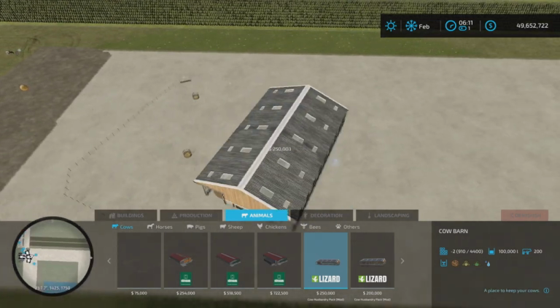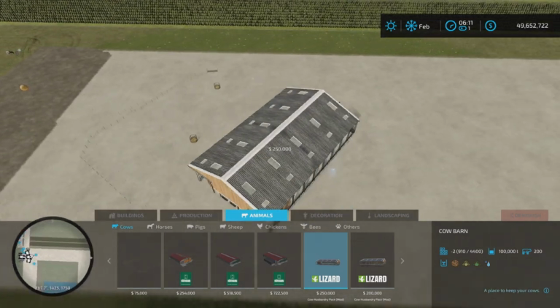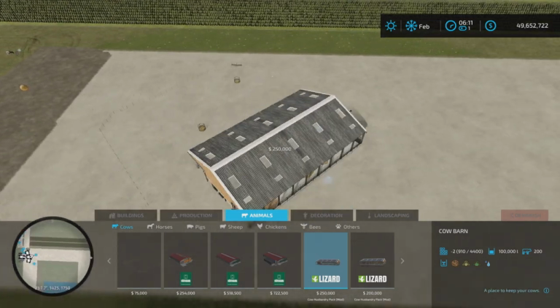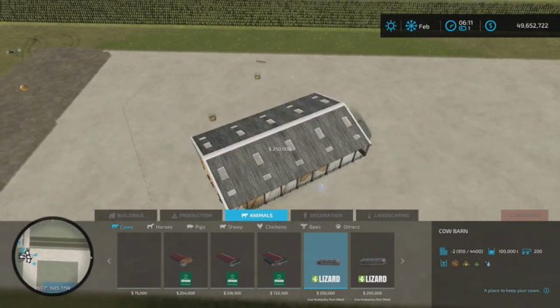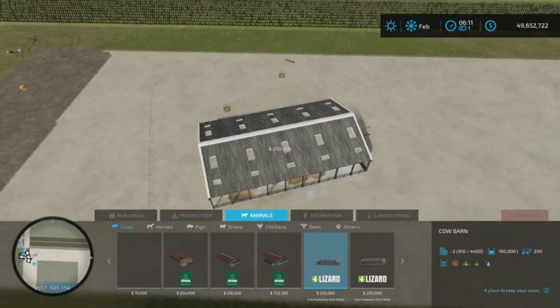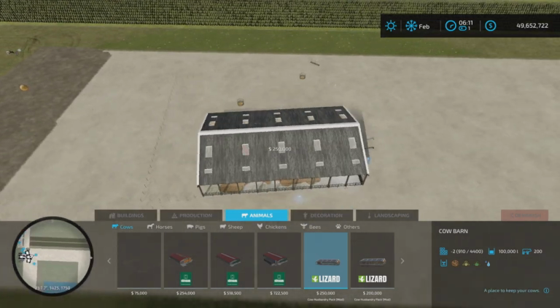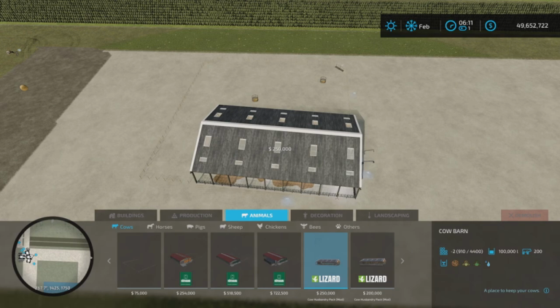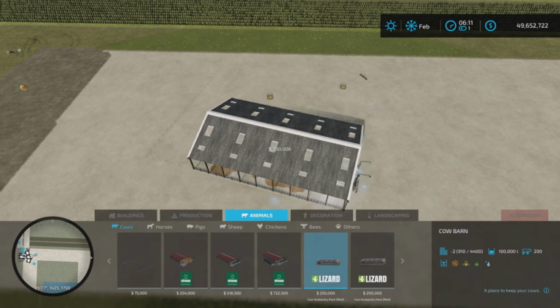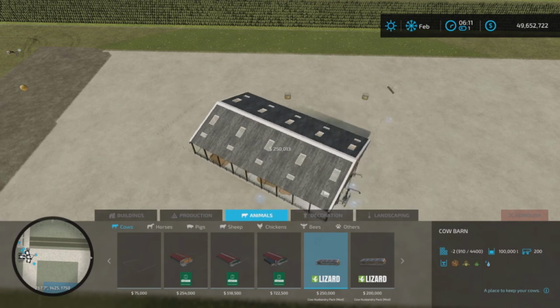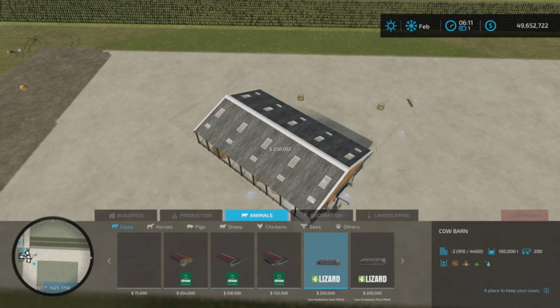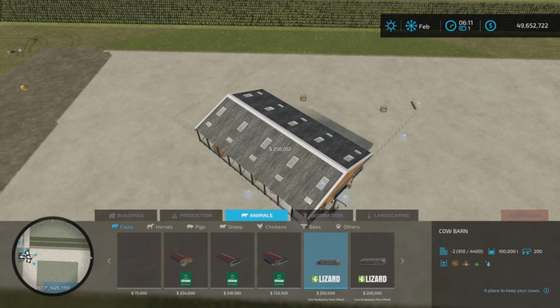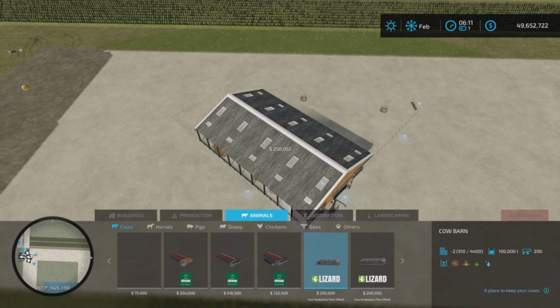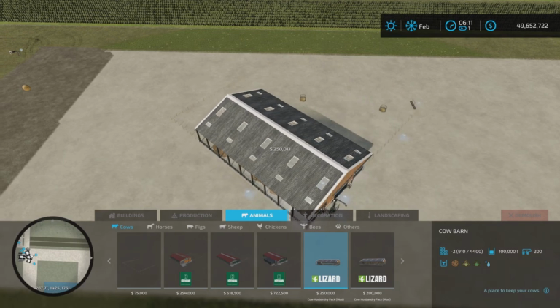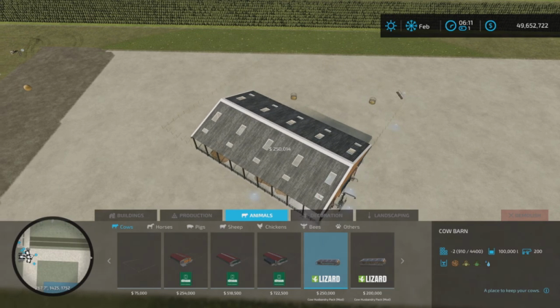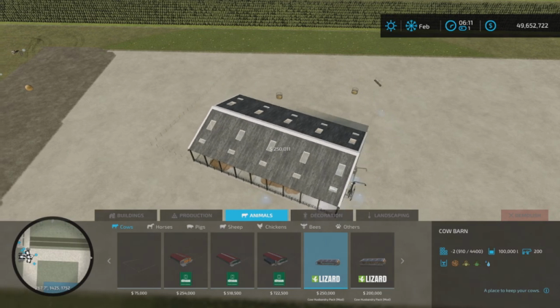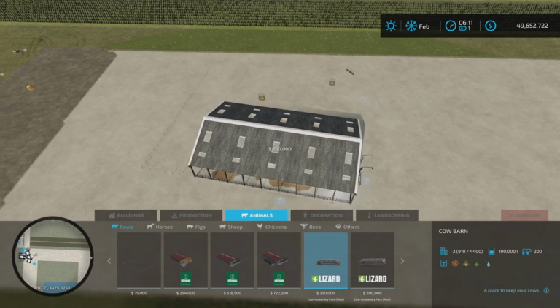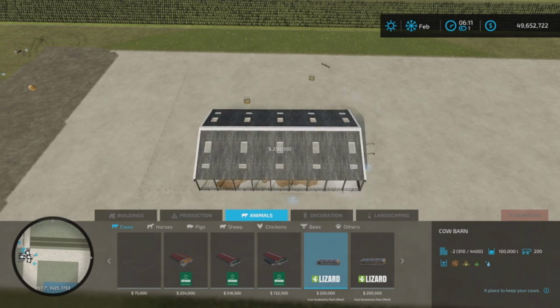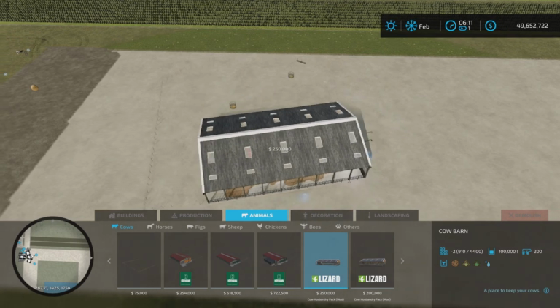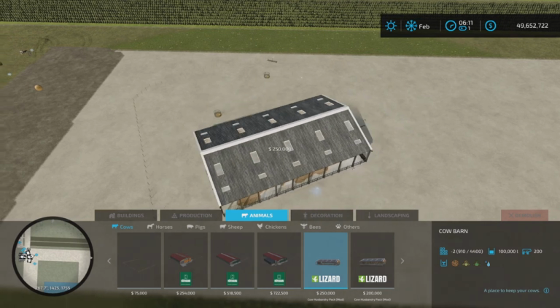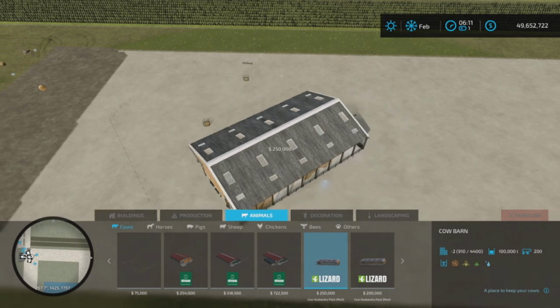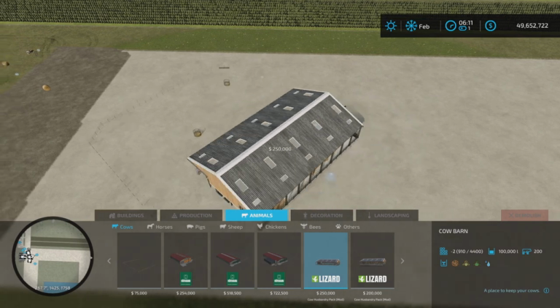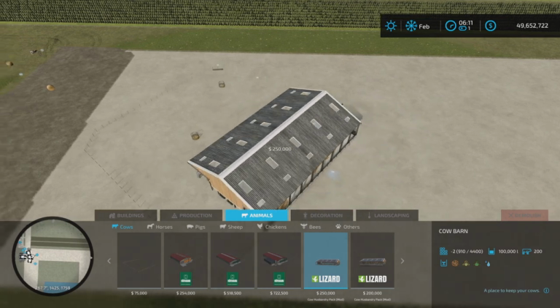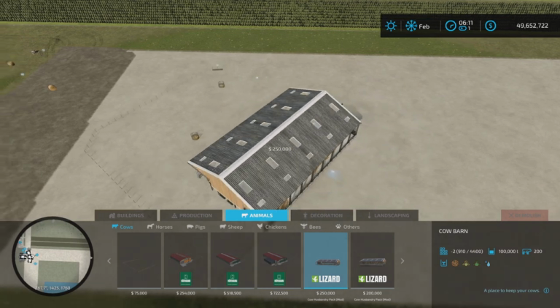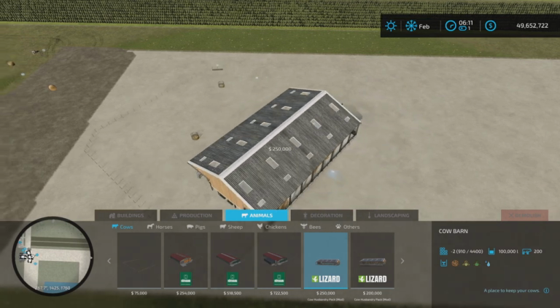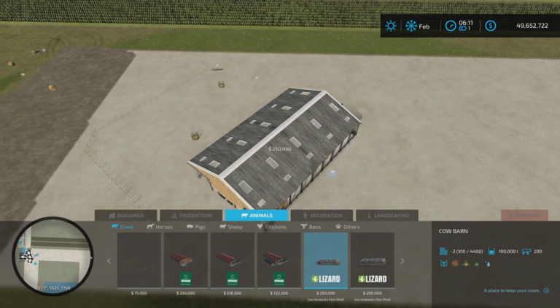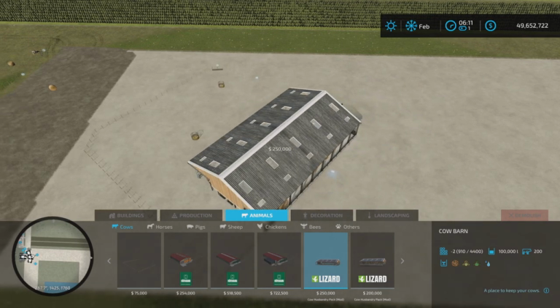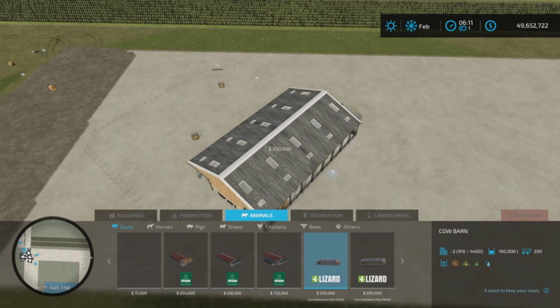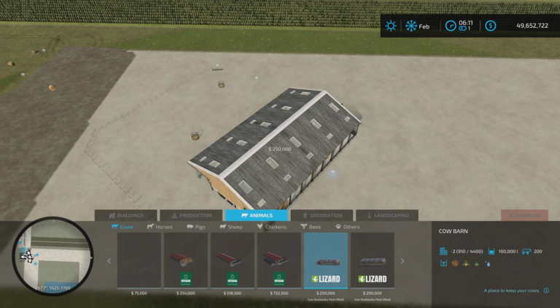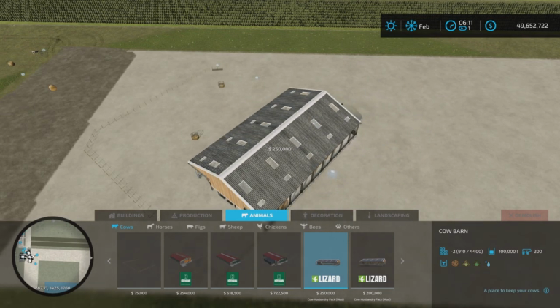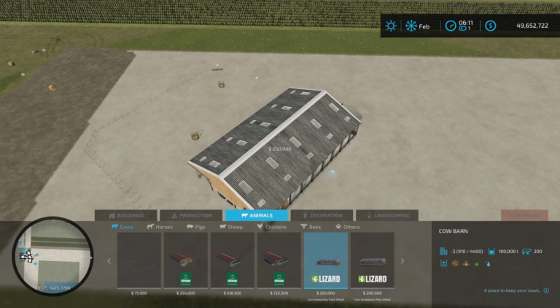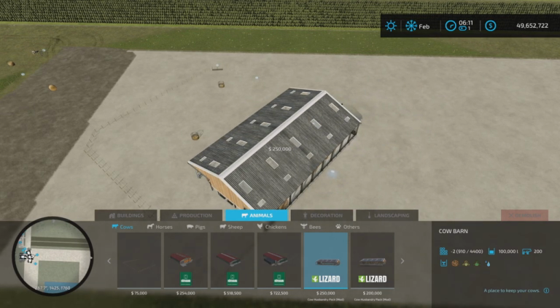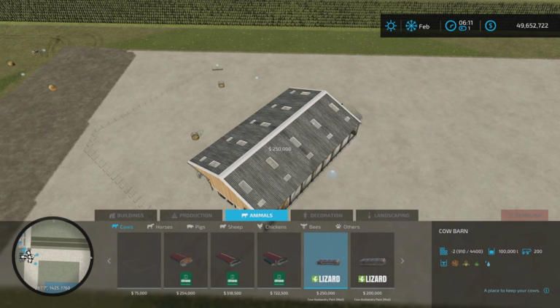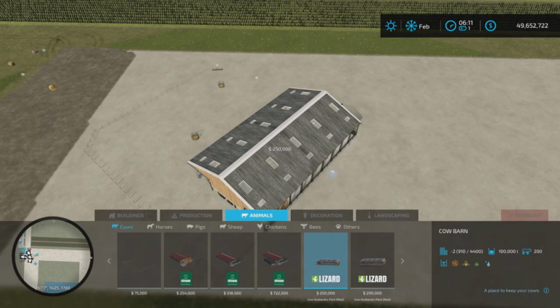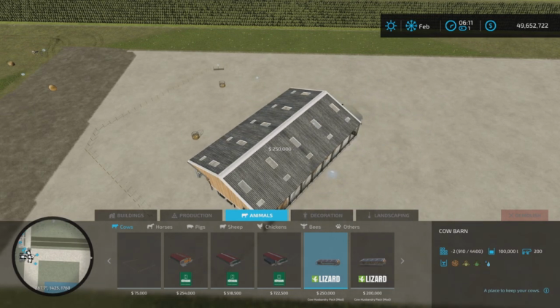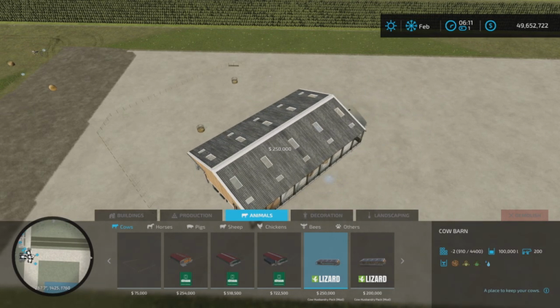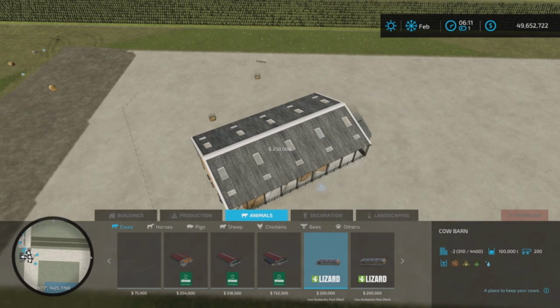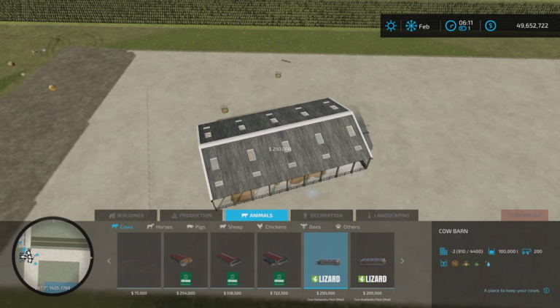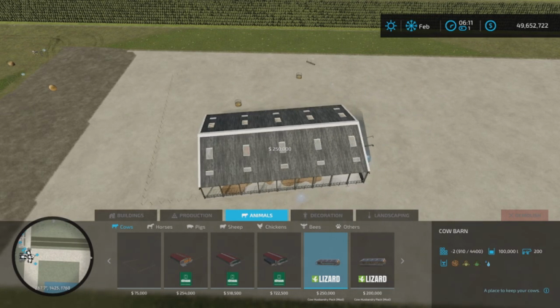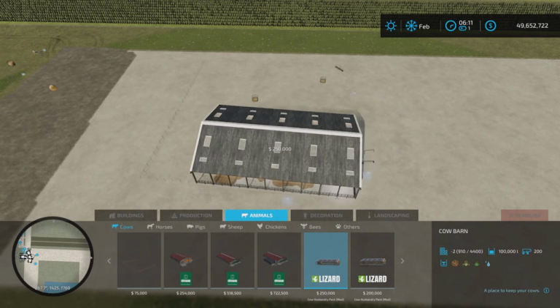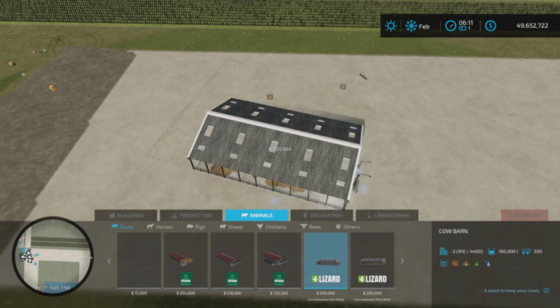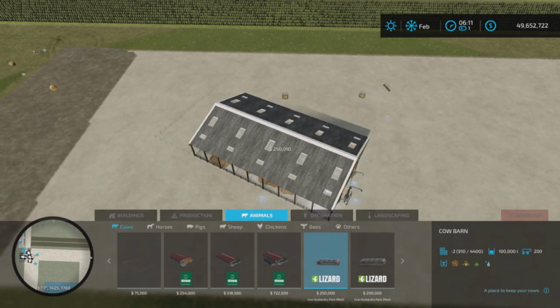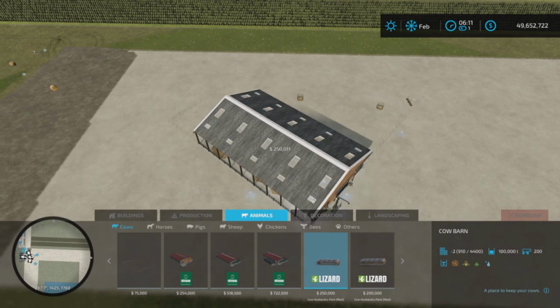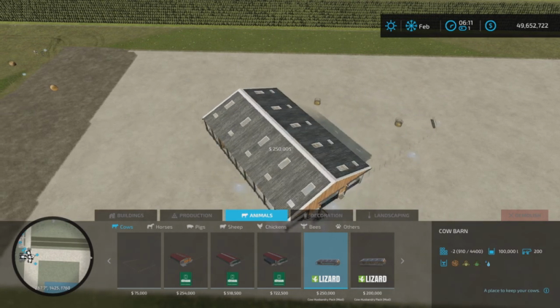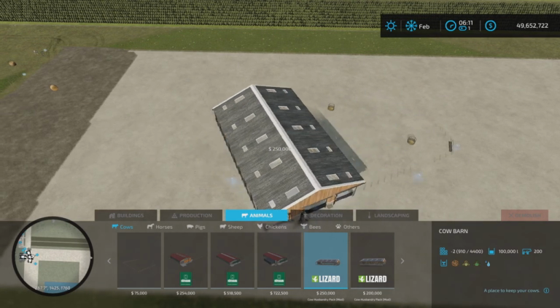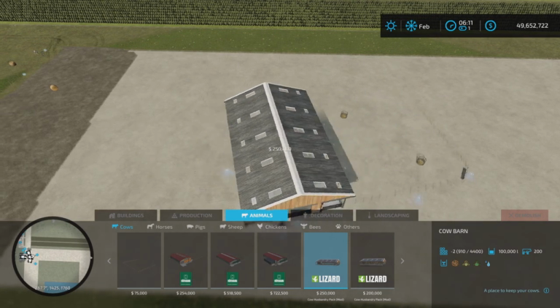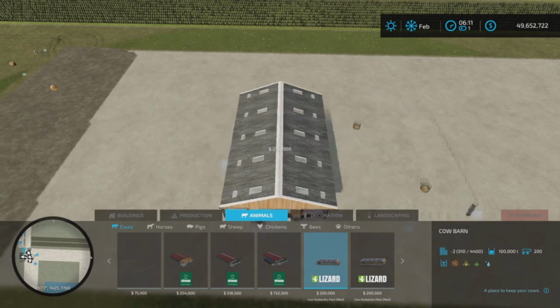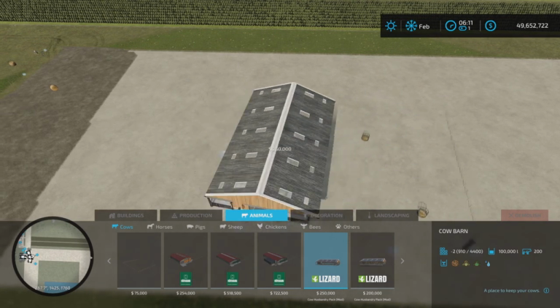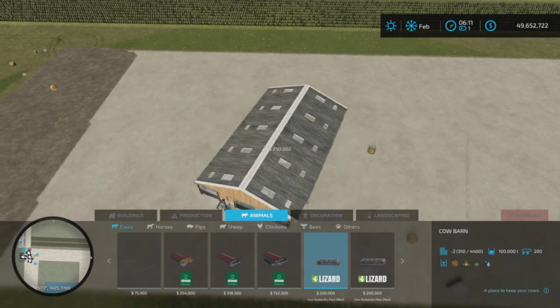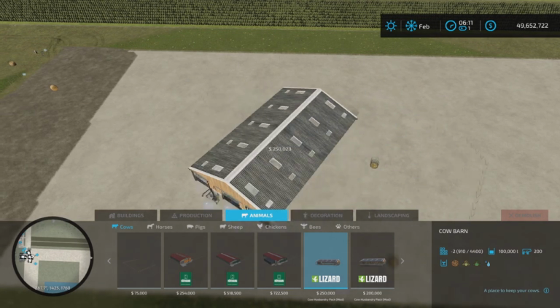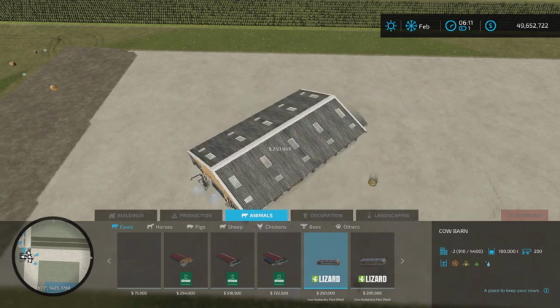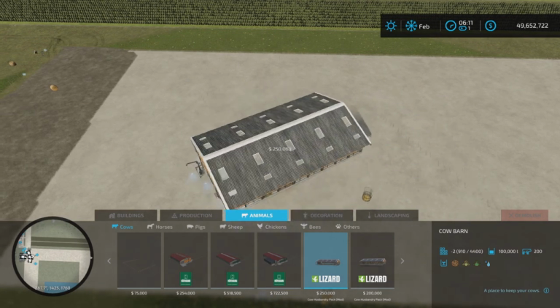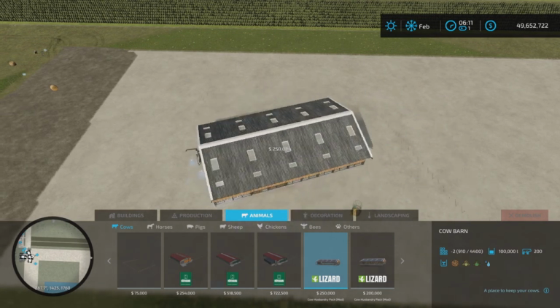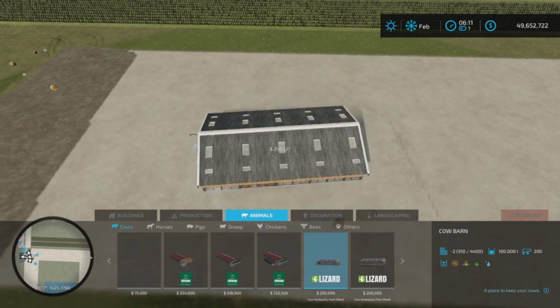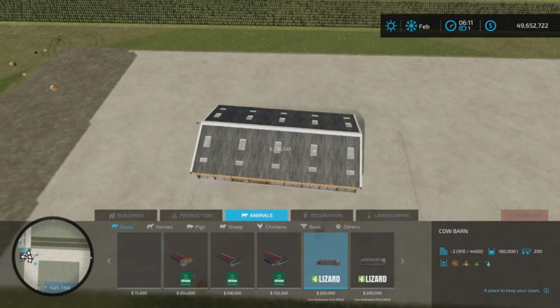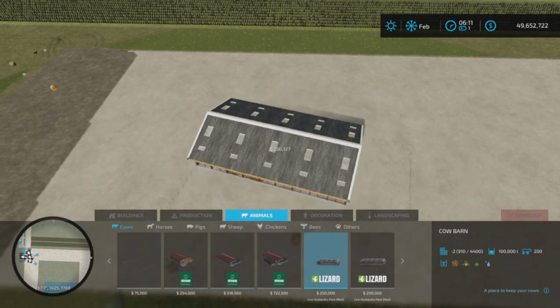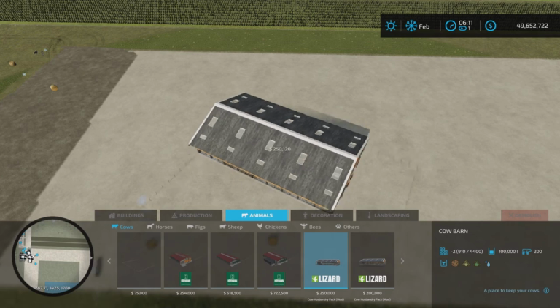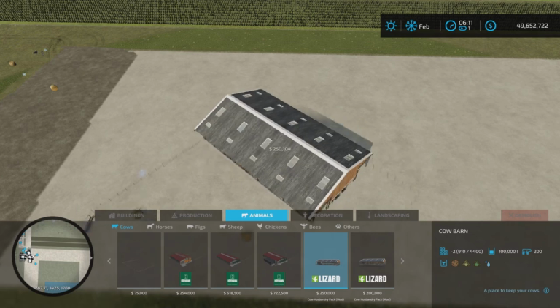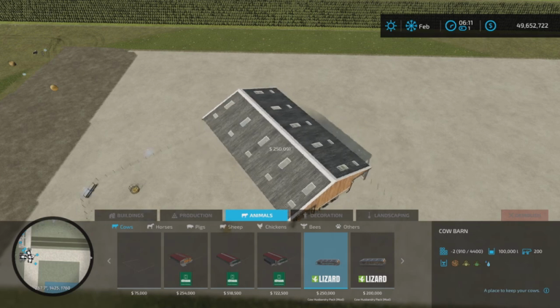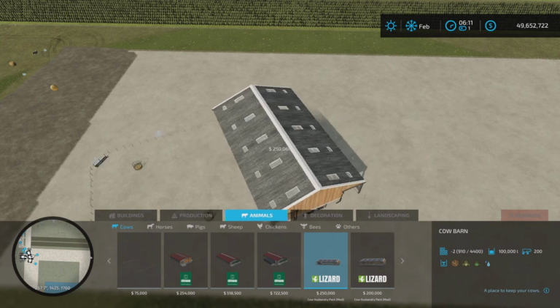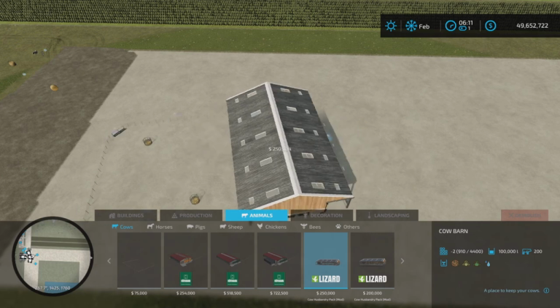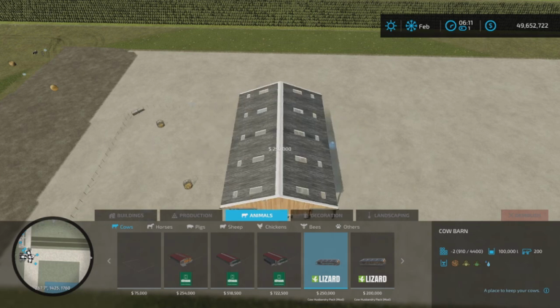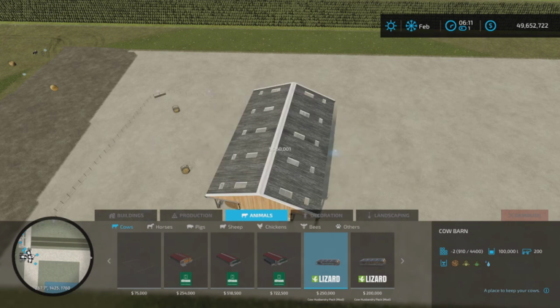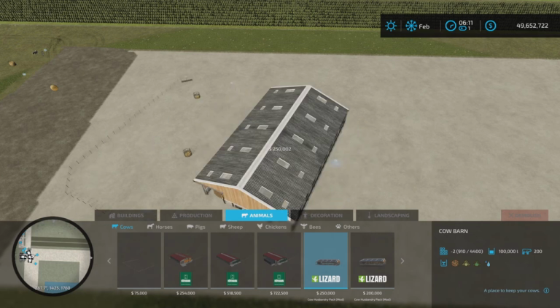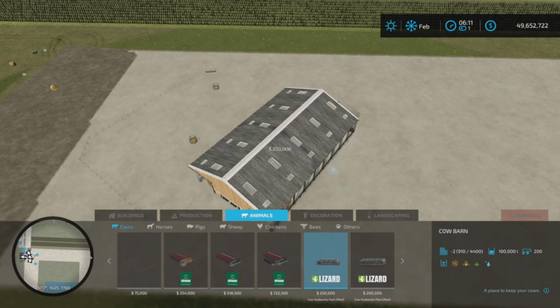The update changelog: grazing and manual water fill point added, rotation fixed, and some minor tweaks.